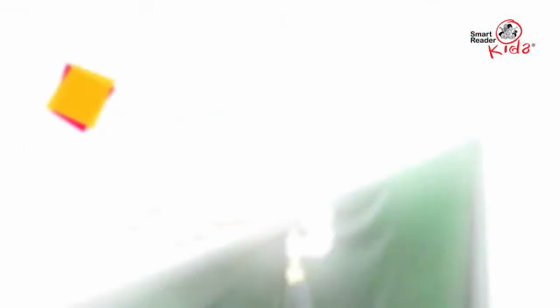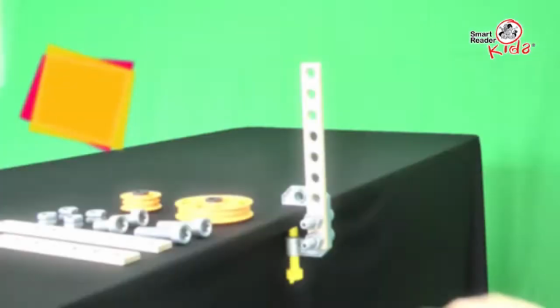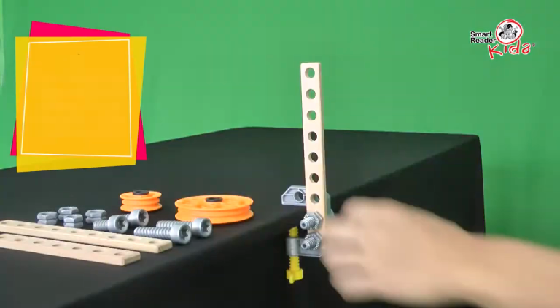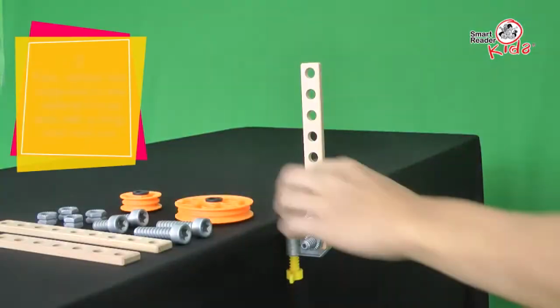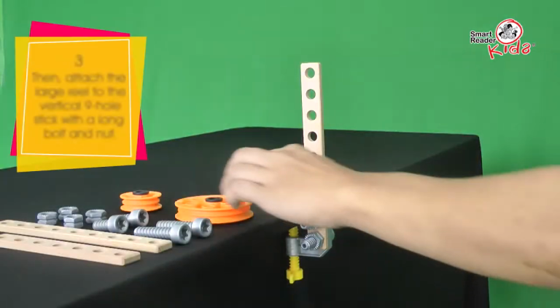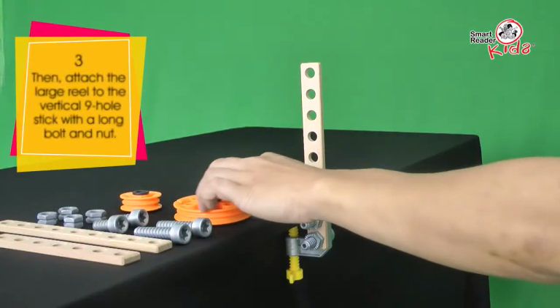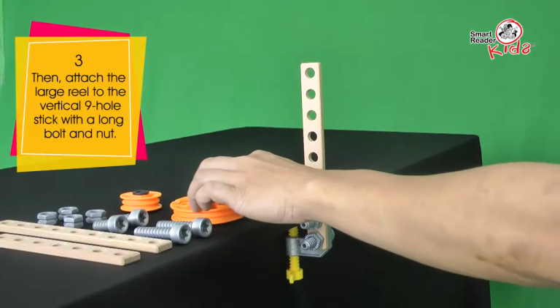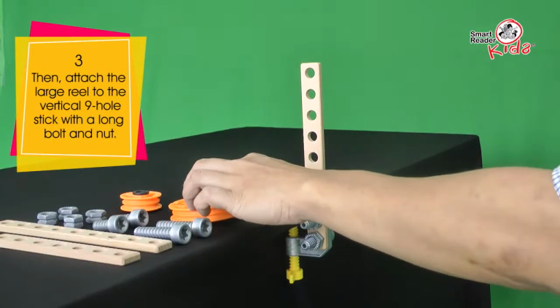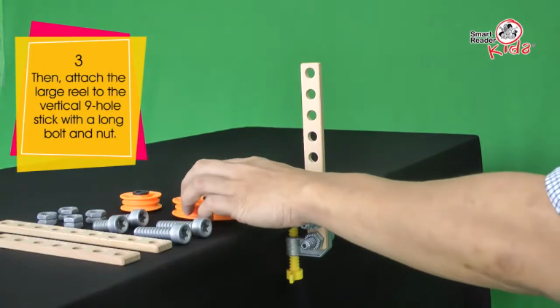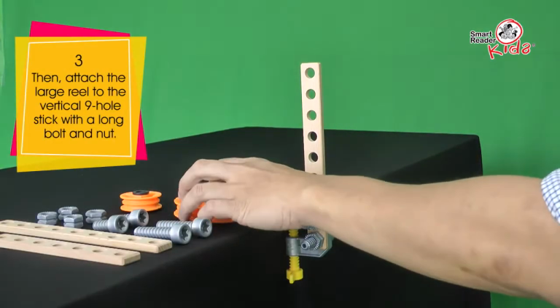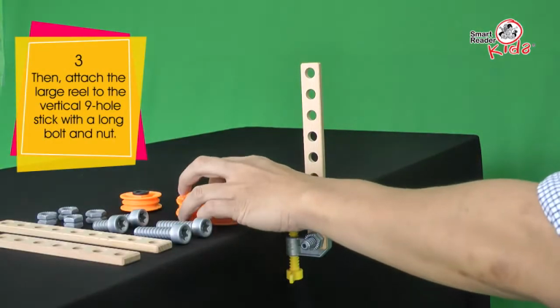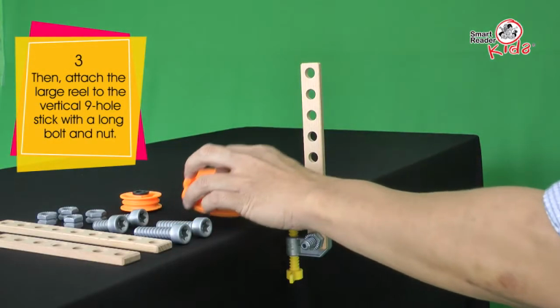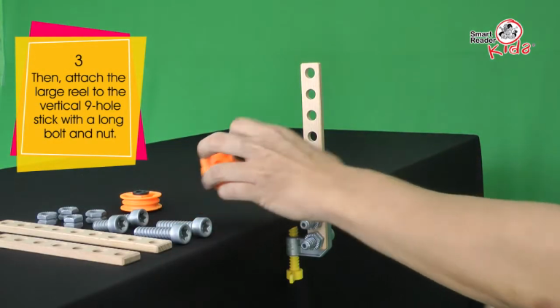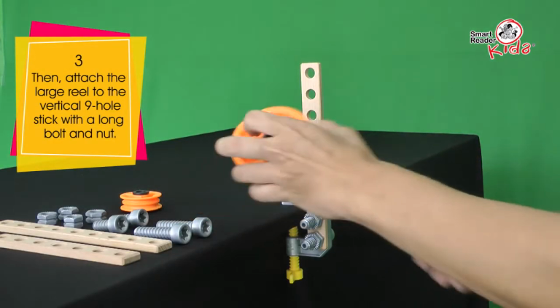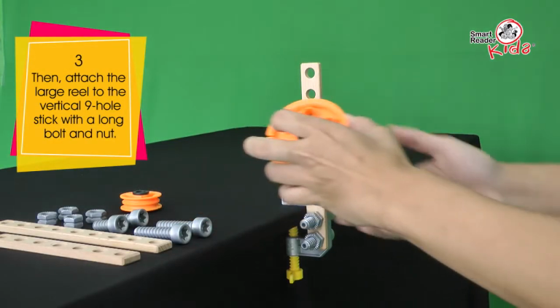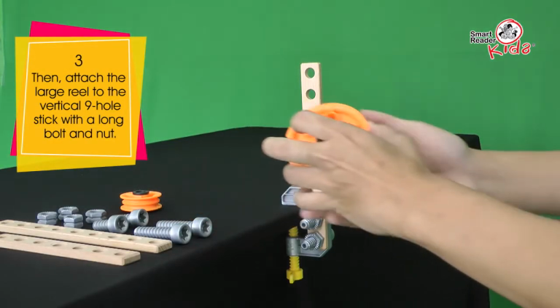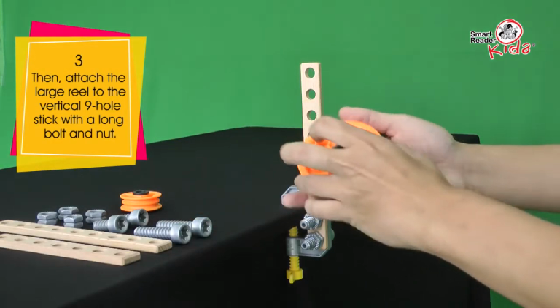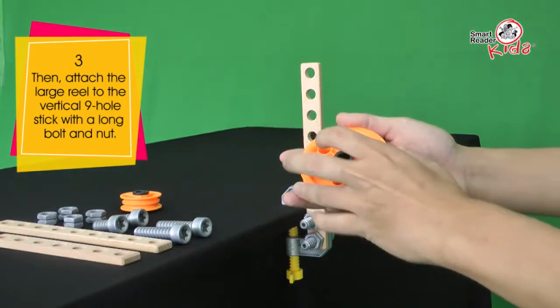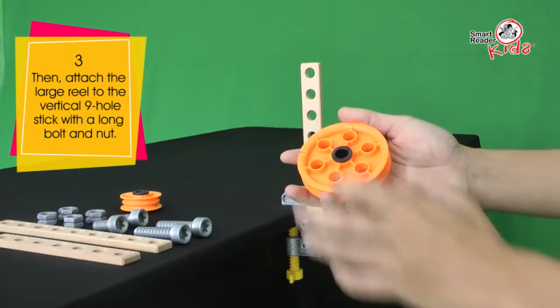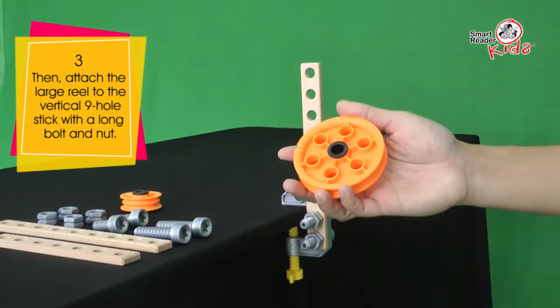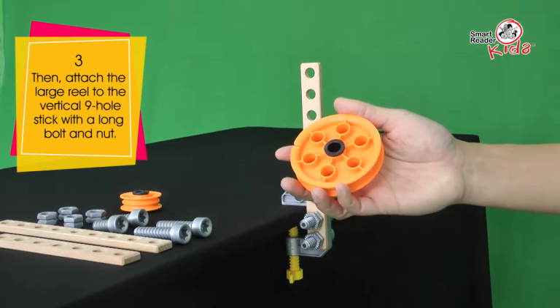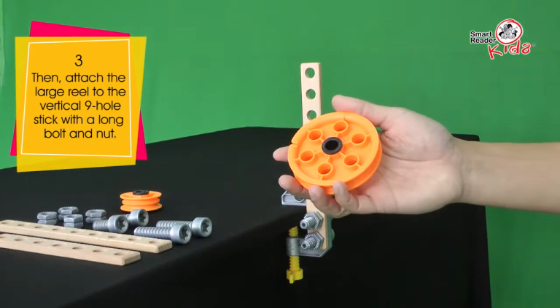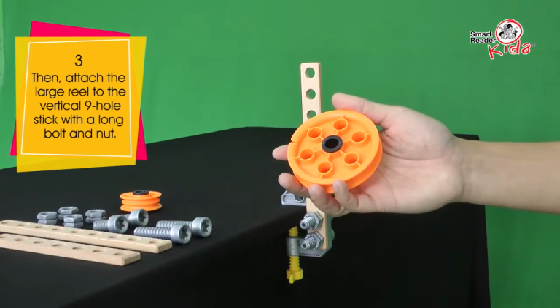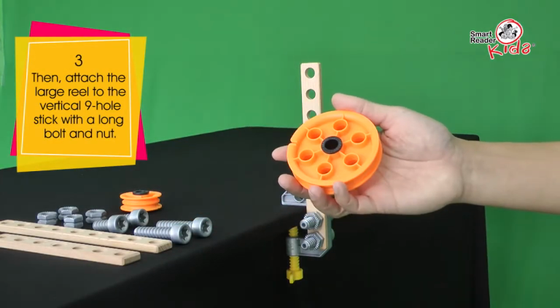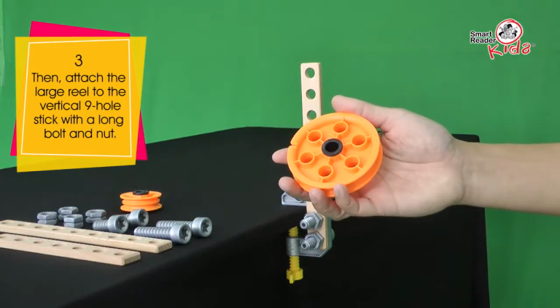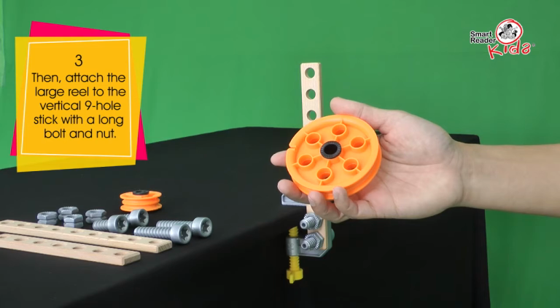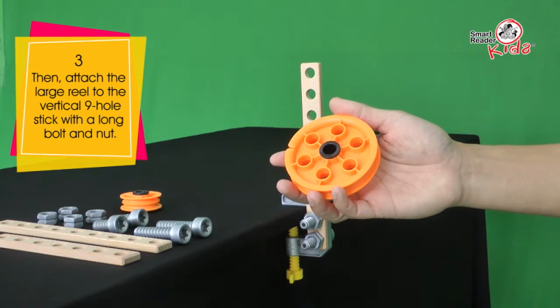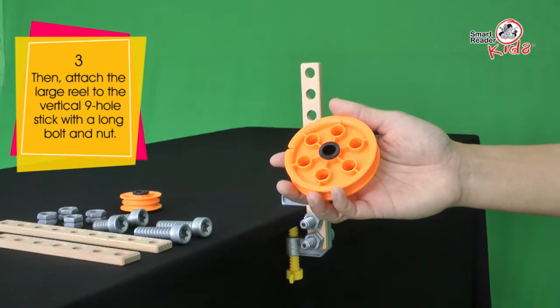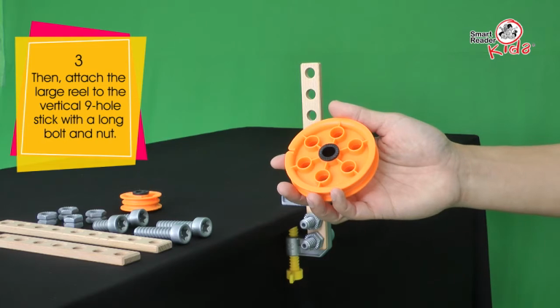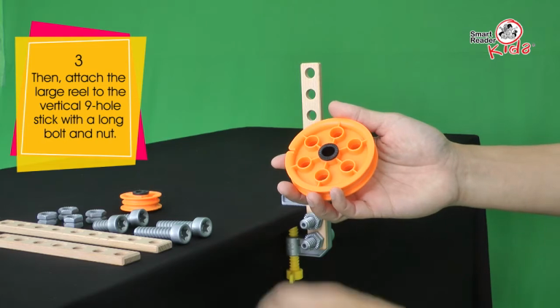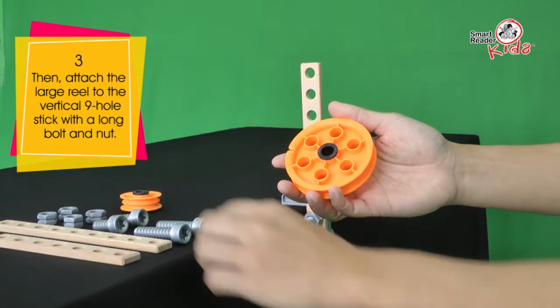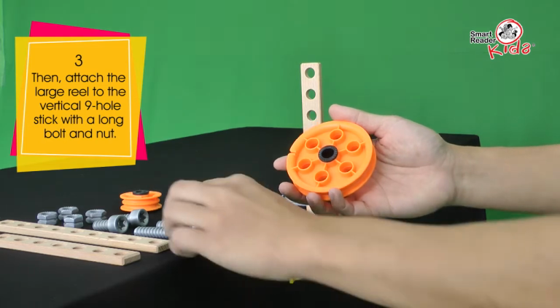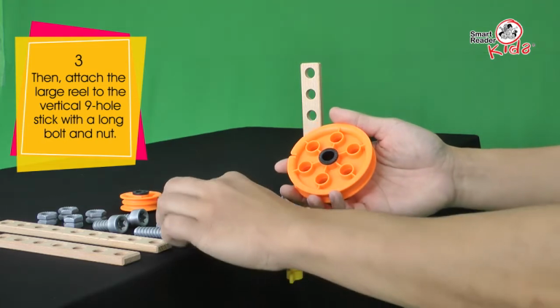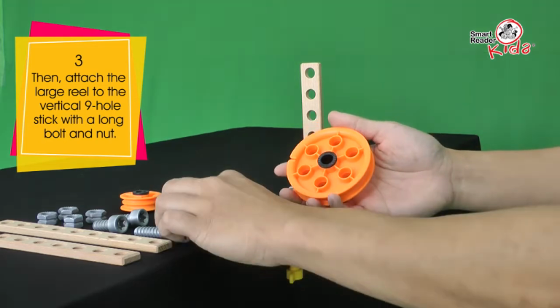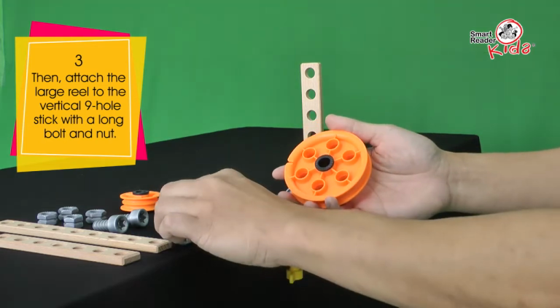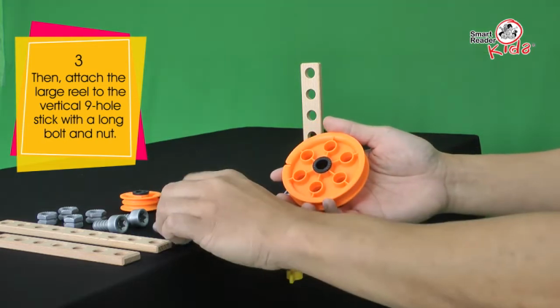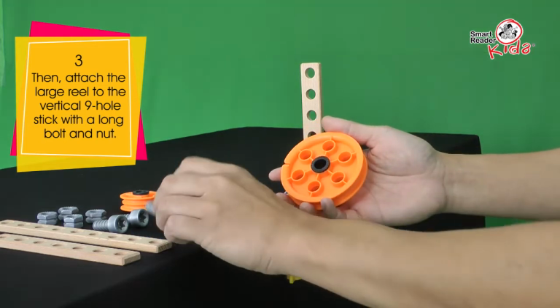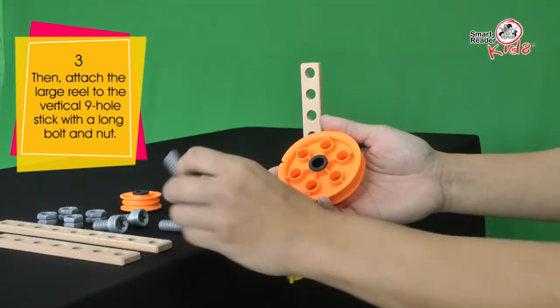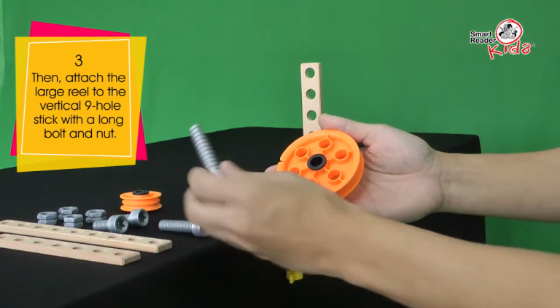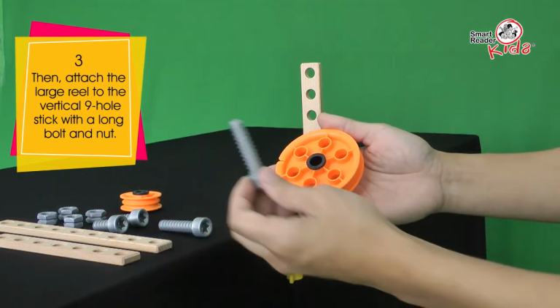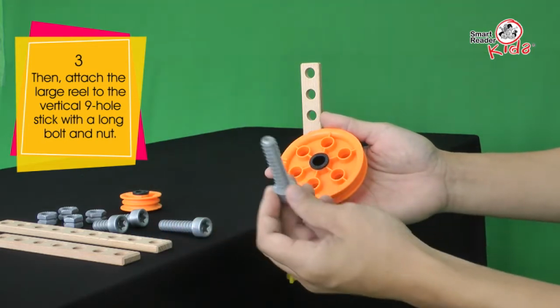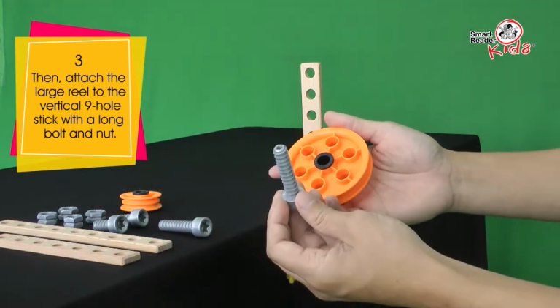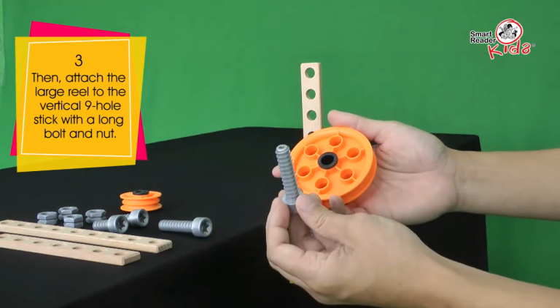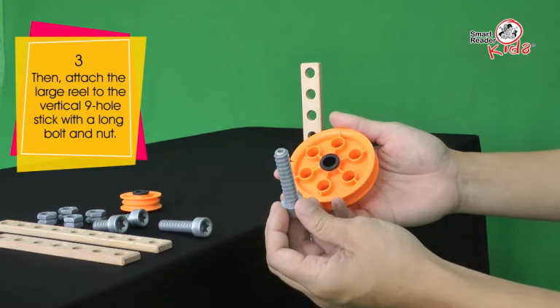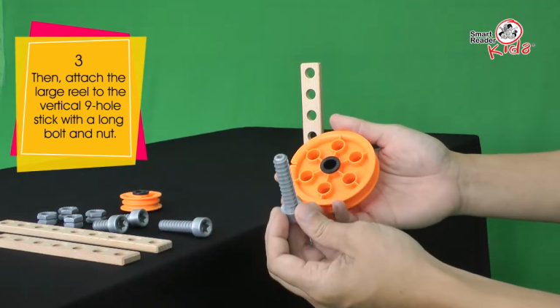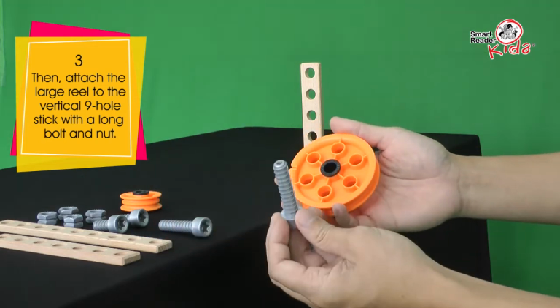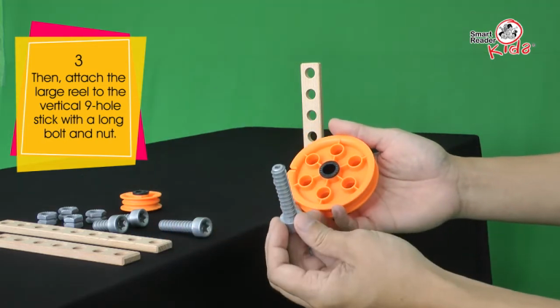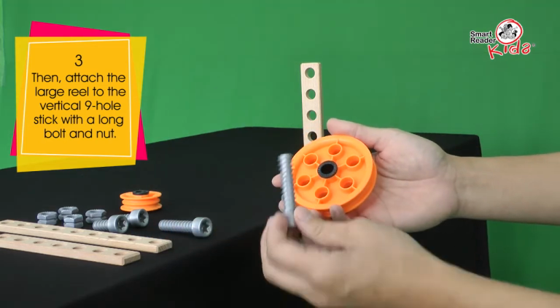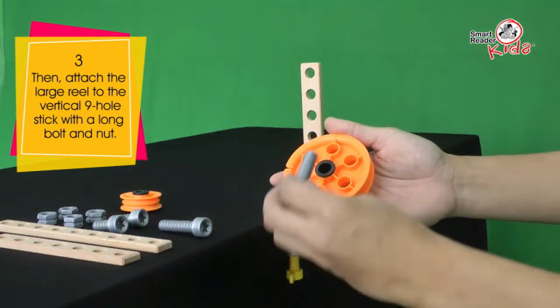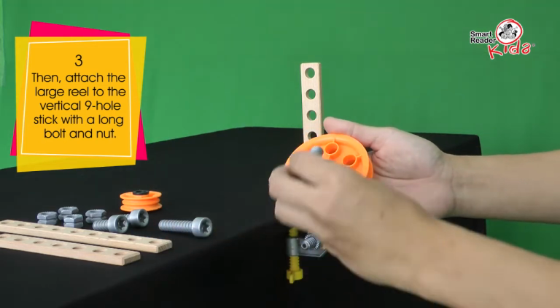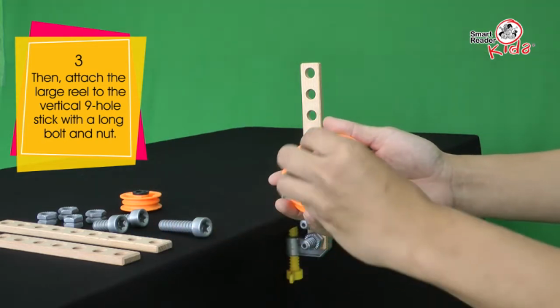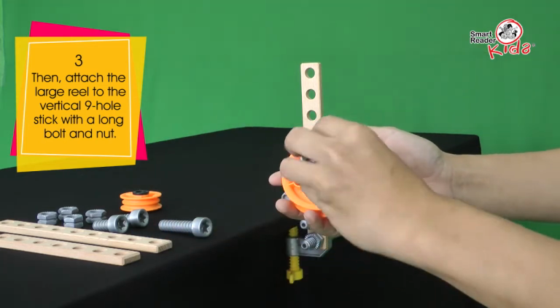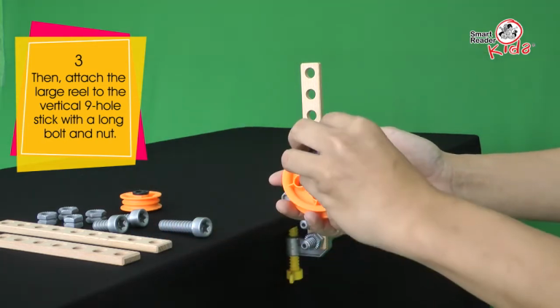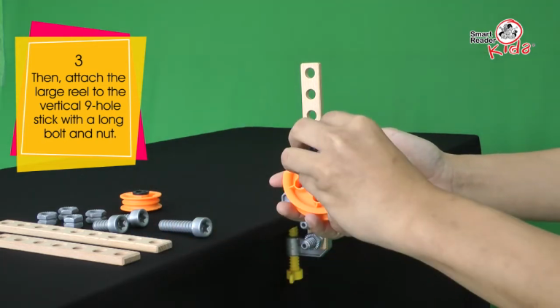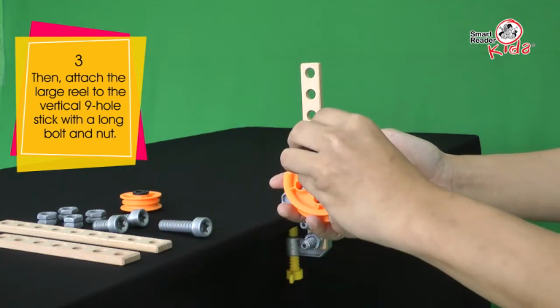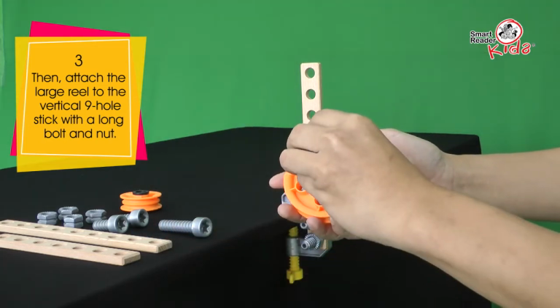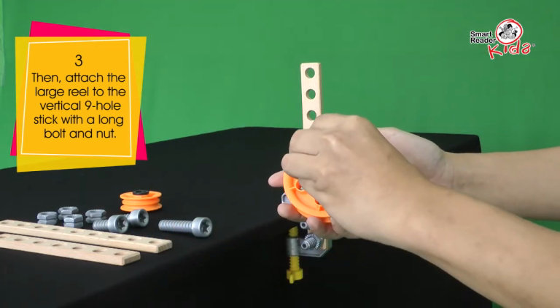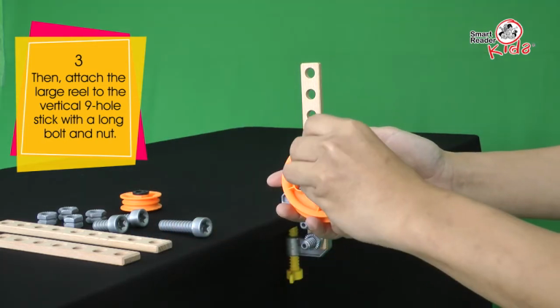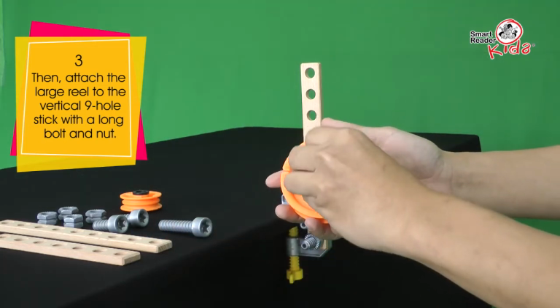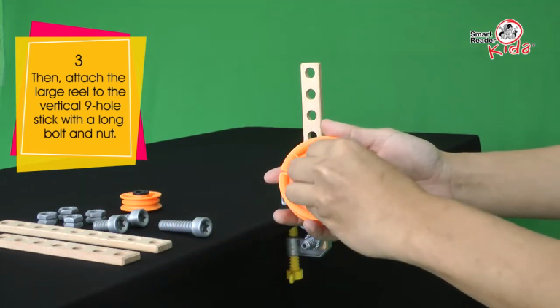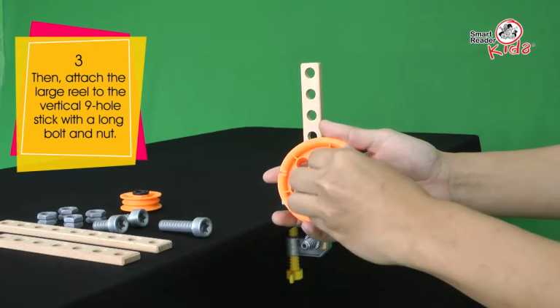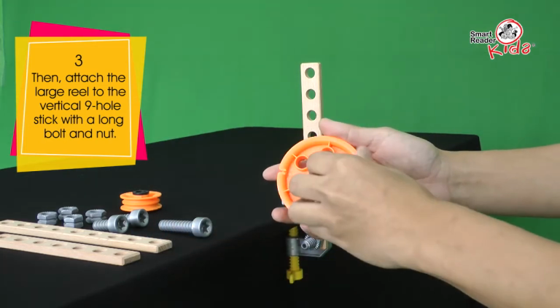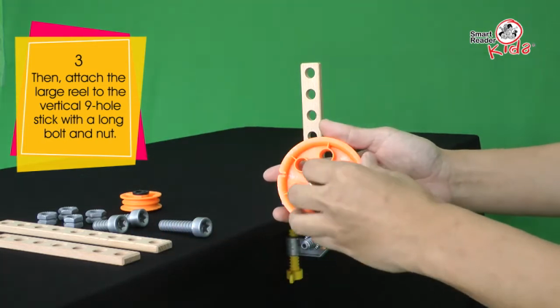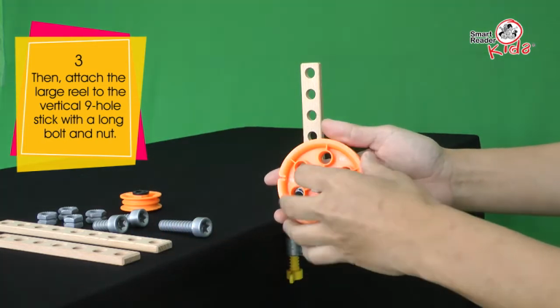Then, attach the large reel to the vertical 9-hole stick with a long bolt and nut.